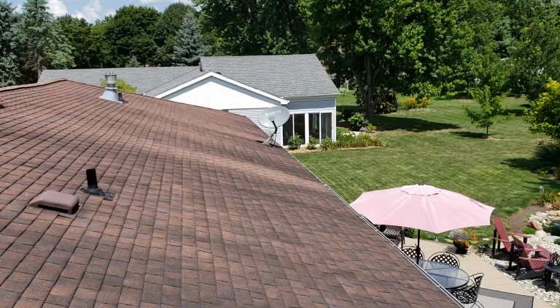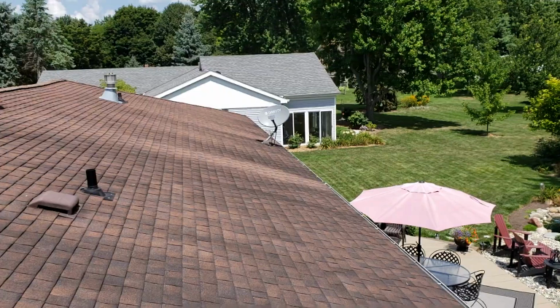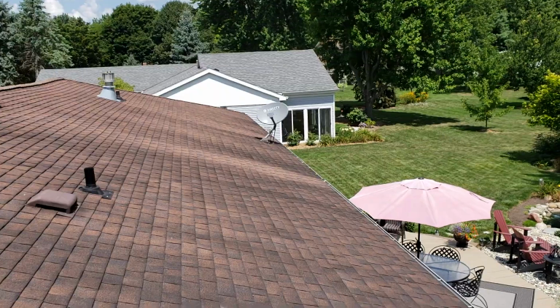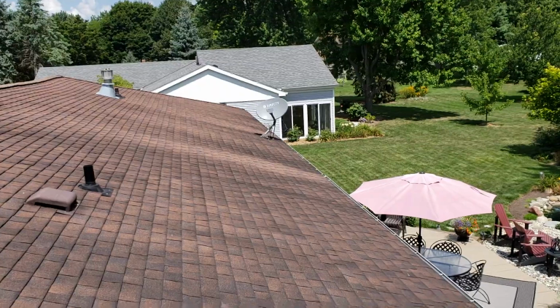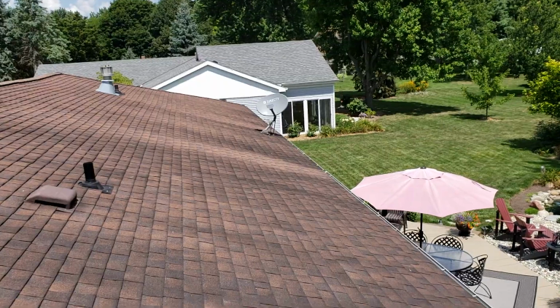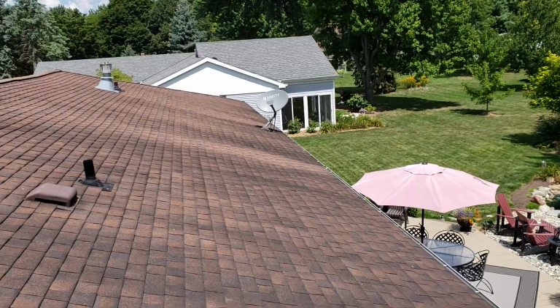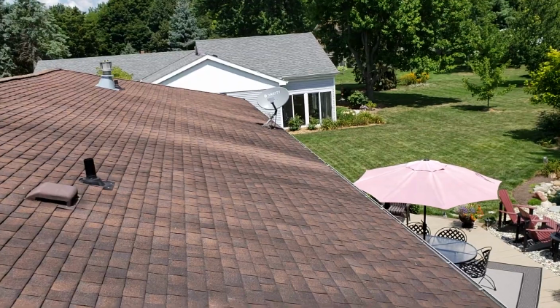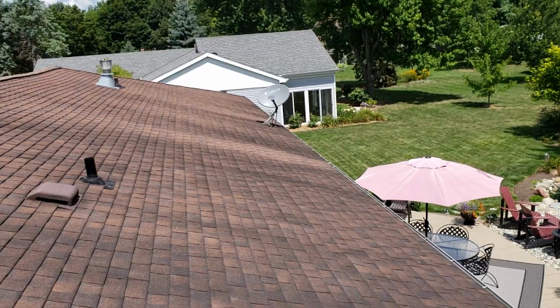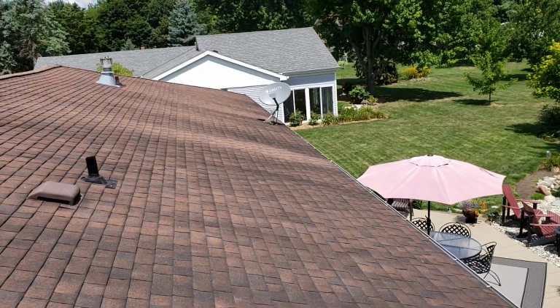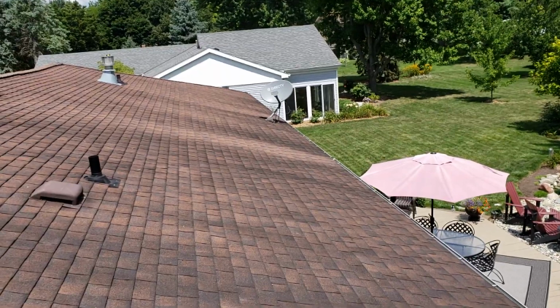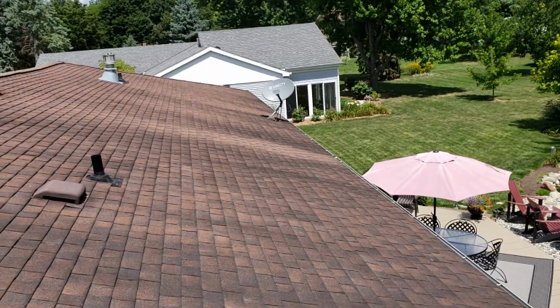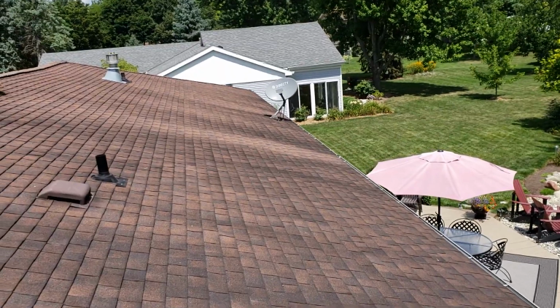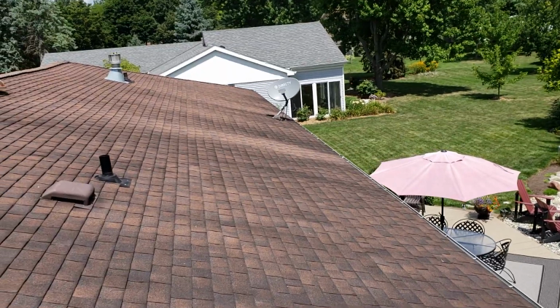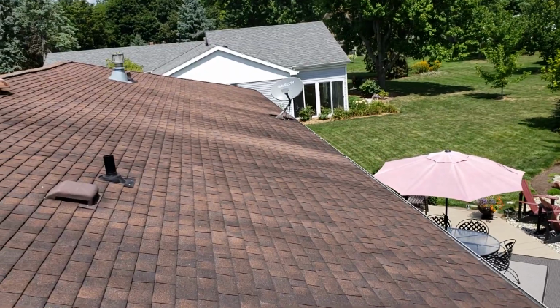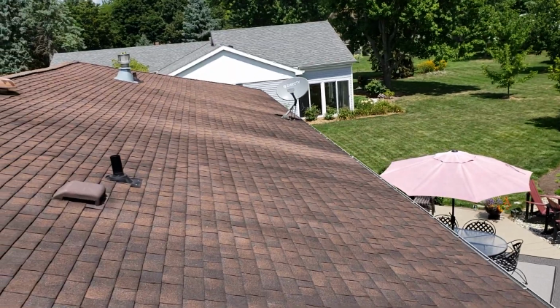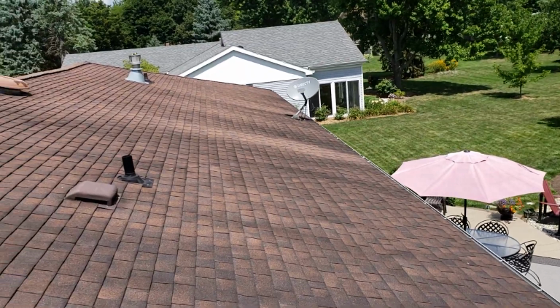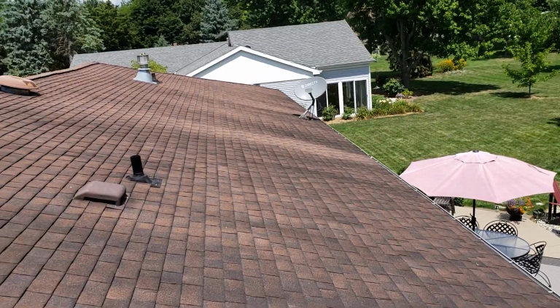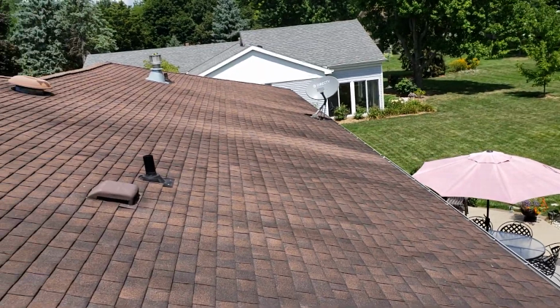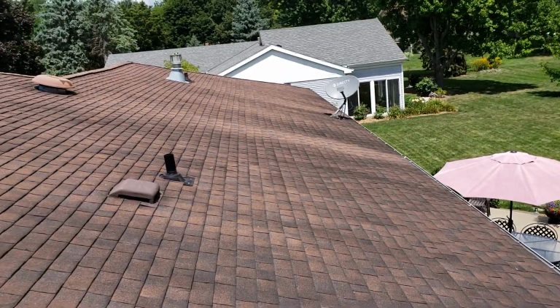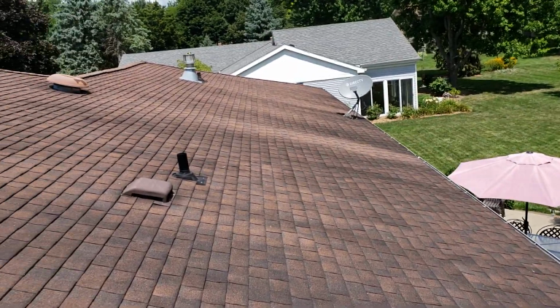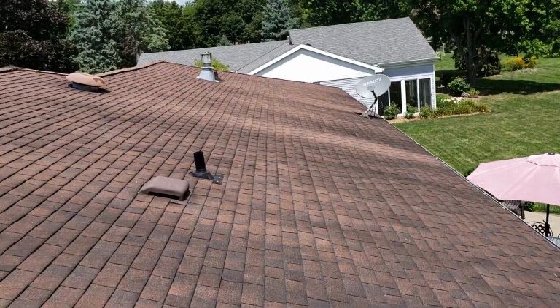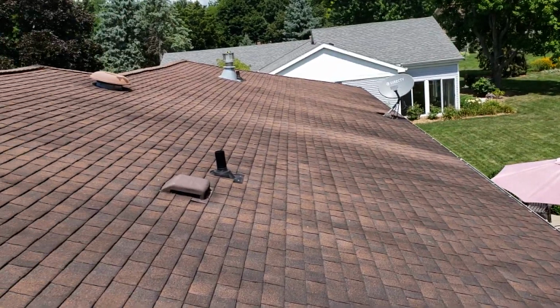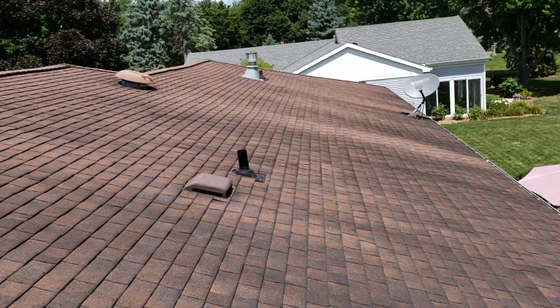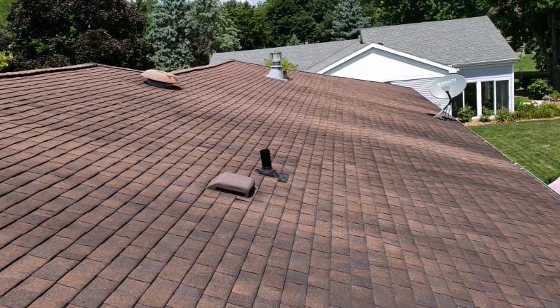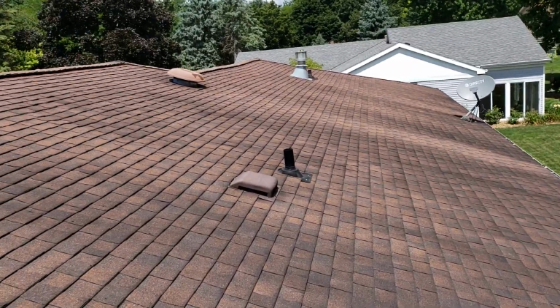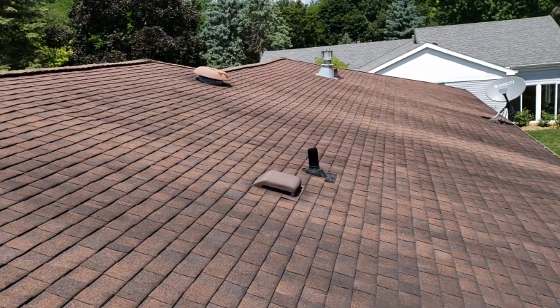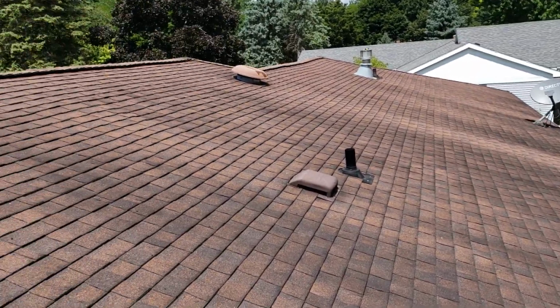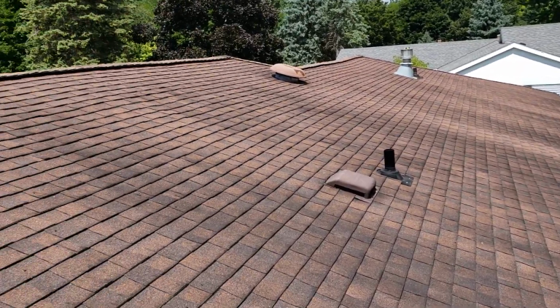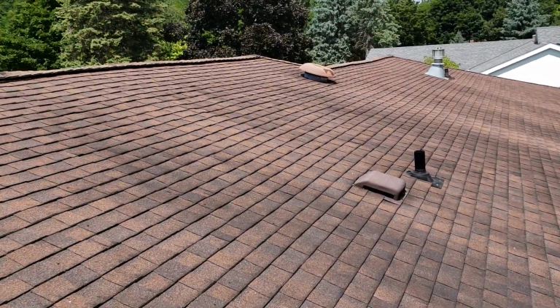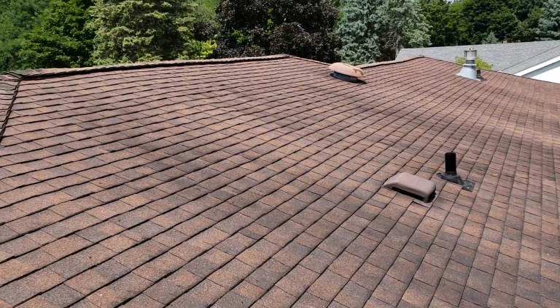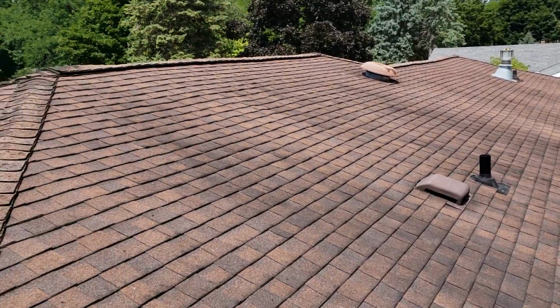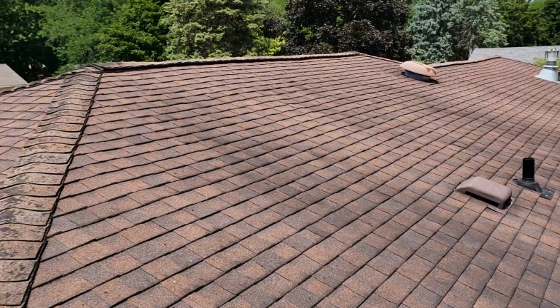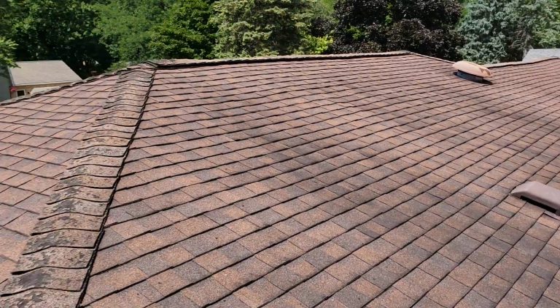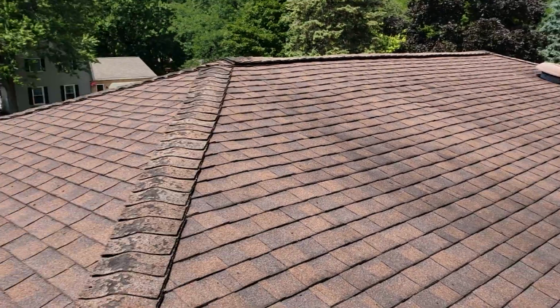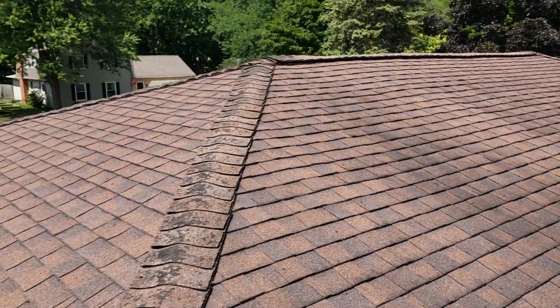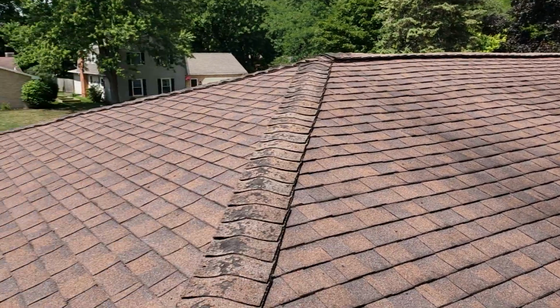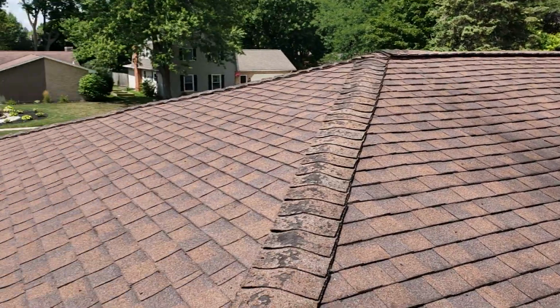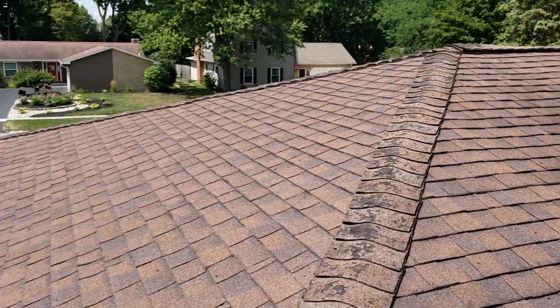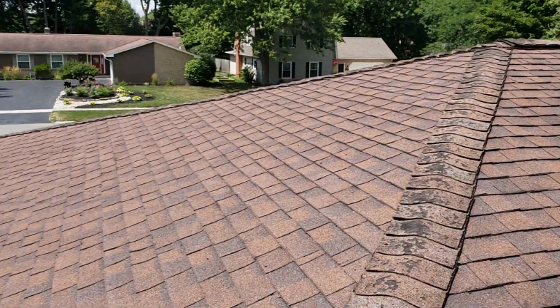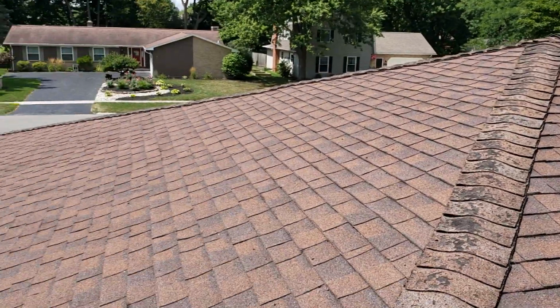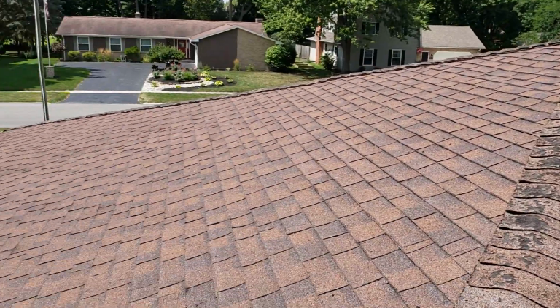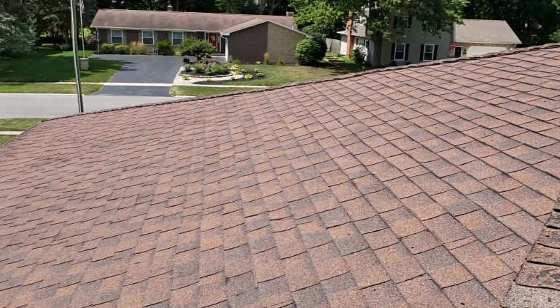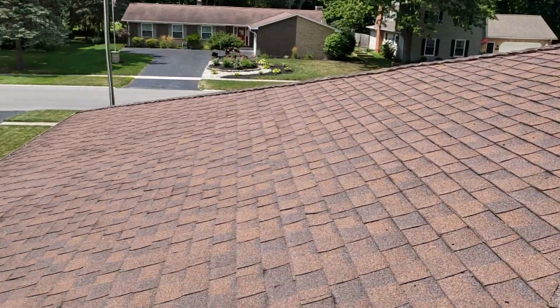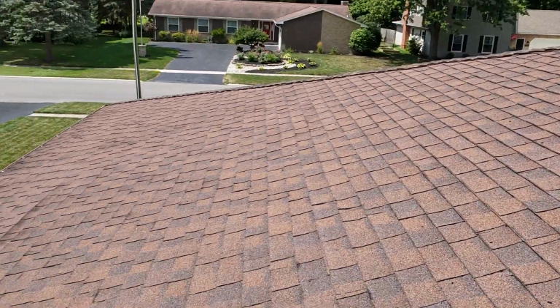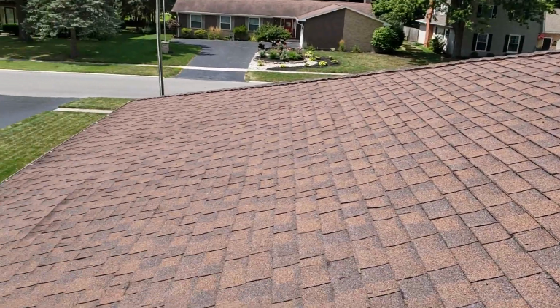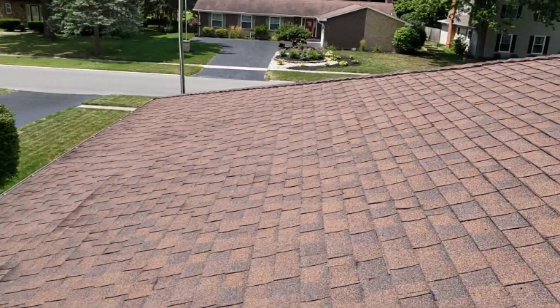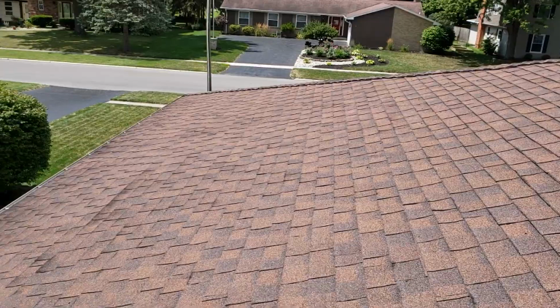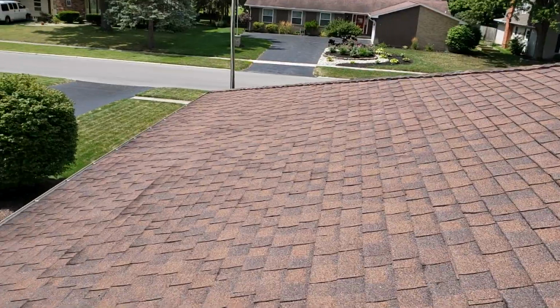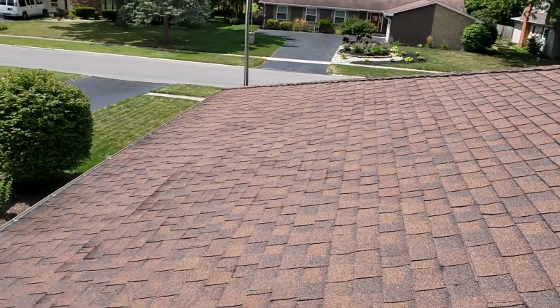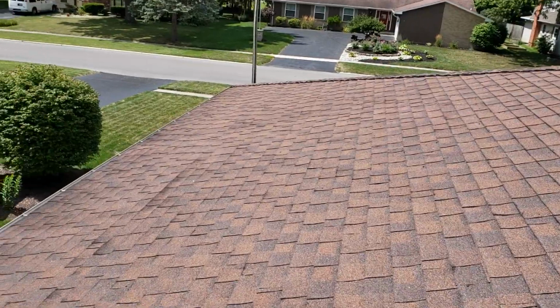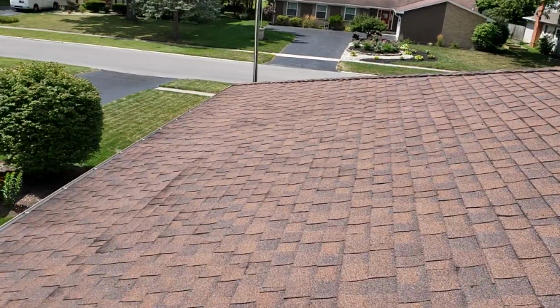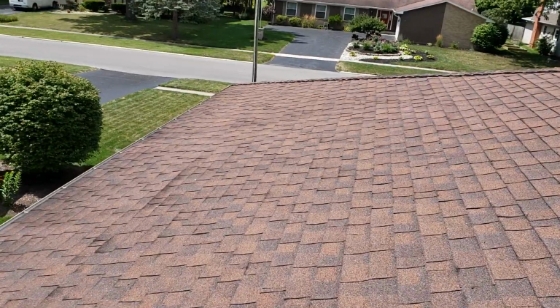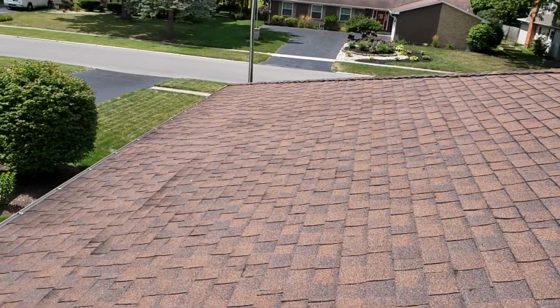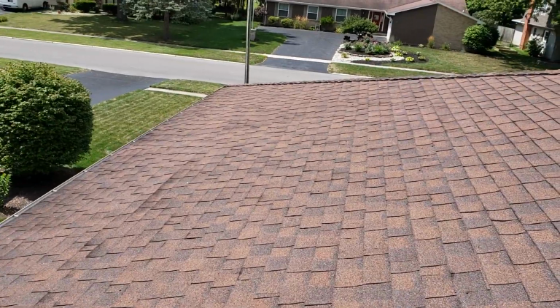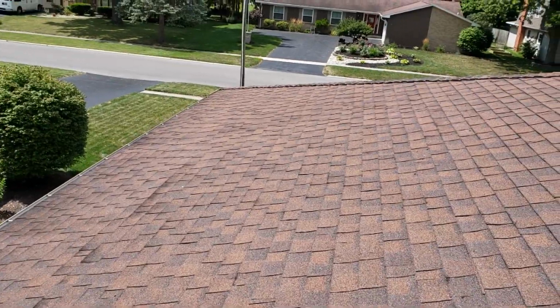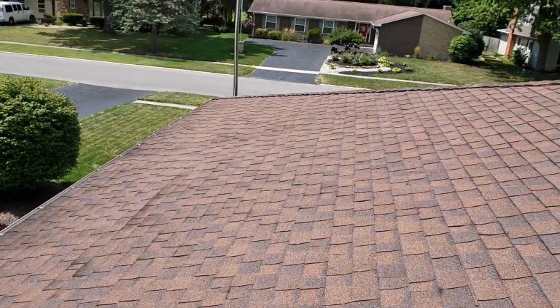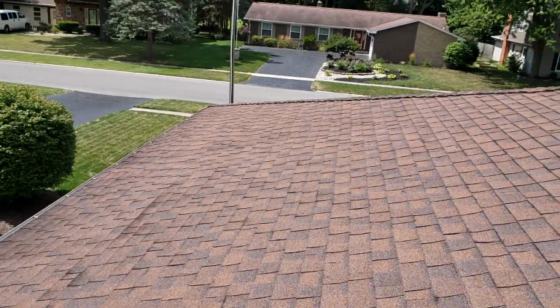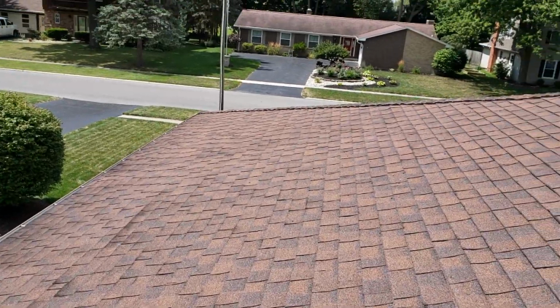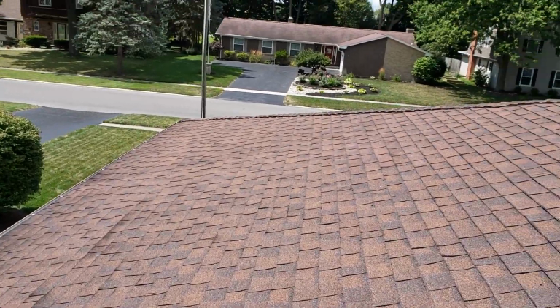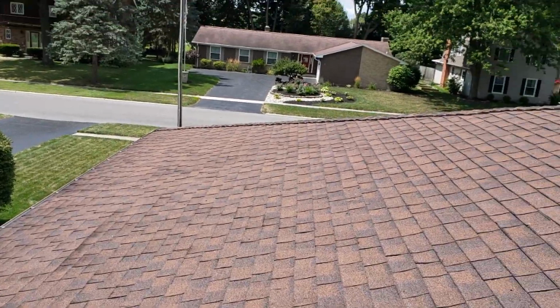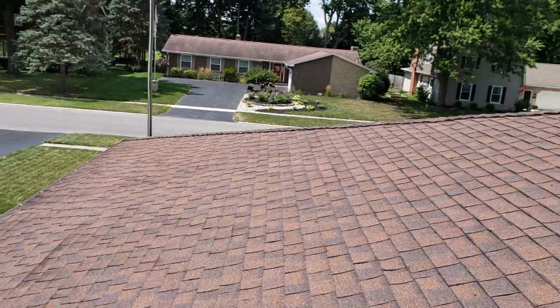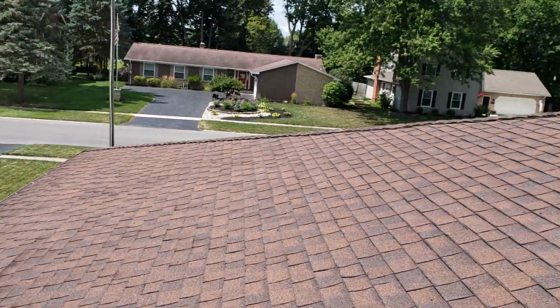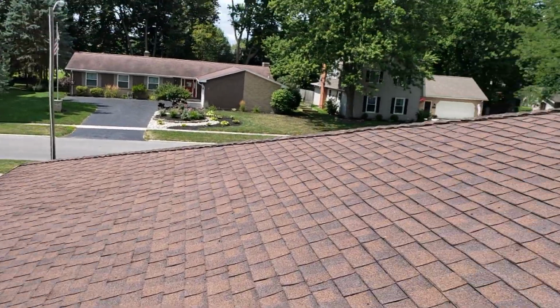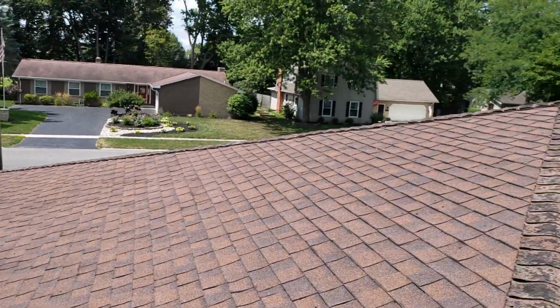Hi, Joe with Jay Alexander Roofing. I'm here today performing a video inspection of the roof. I'm also going to take measurements for the purpose of an estimate.